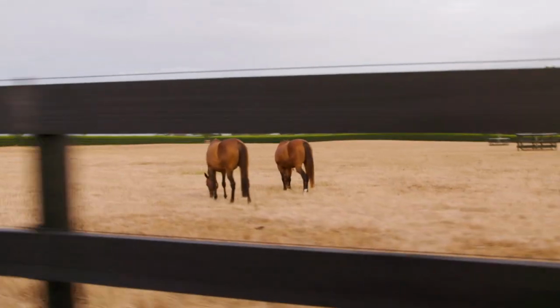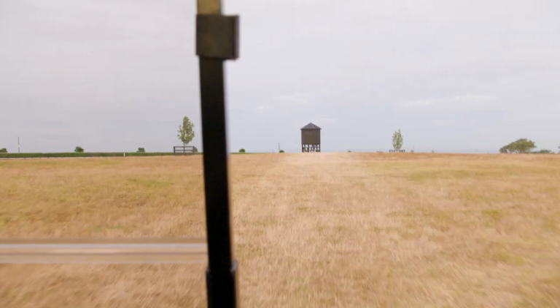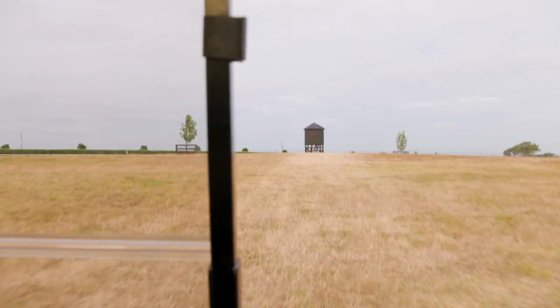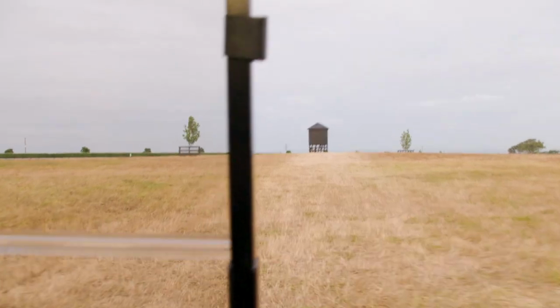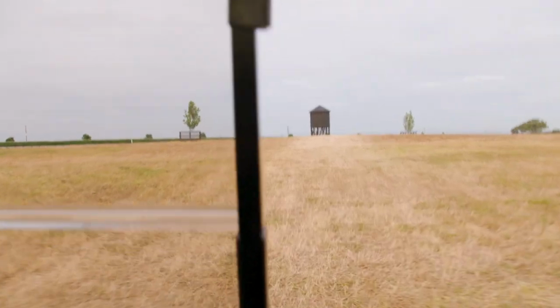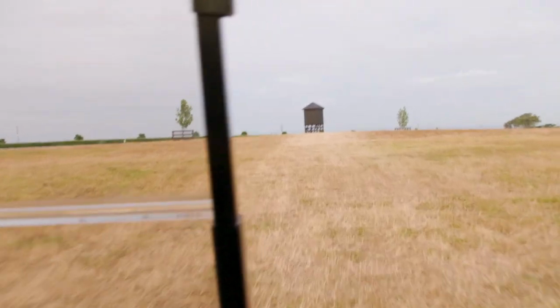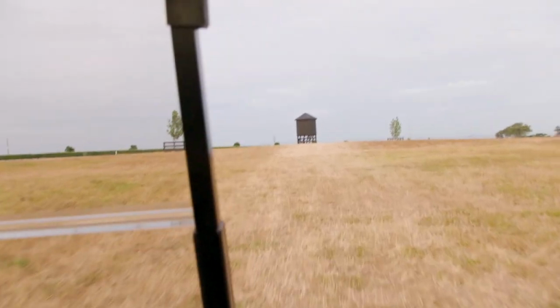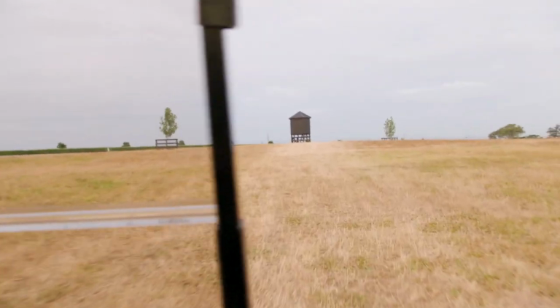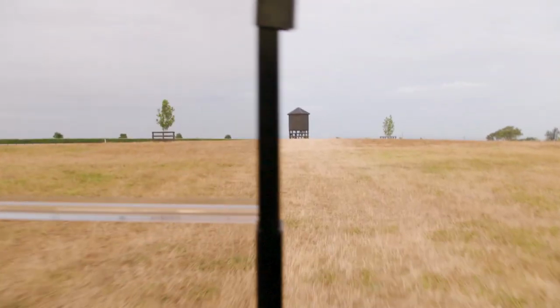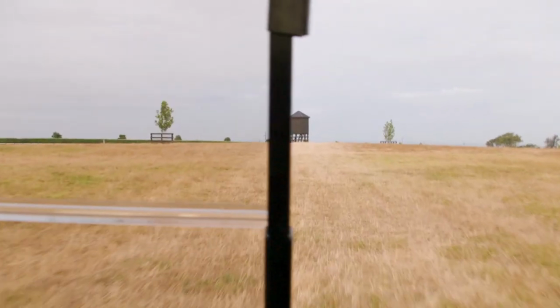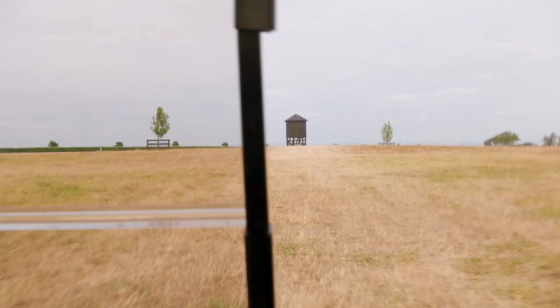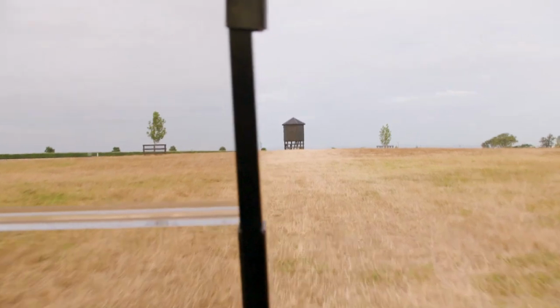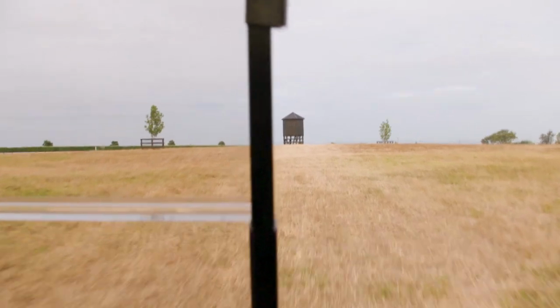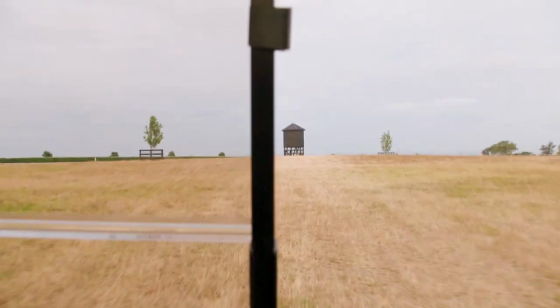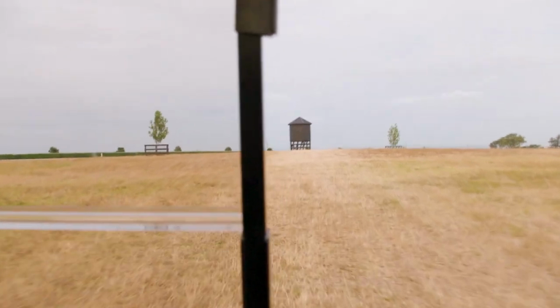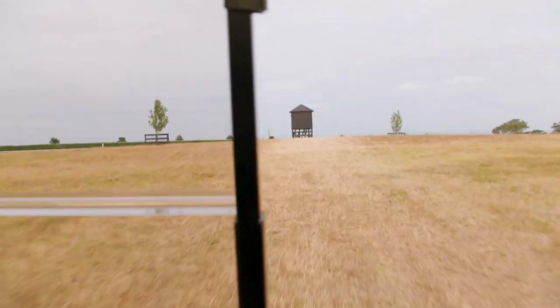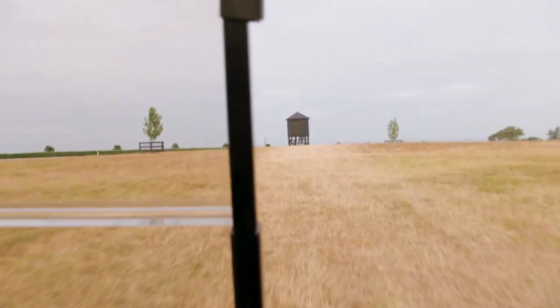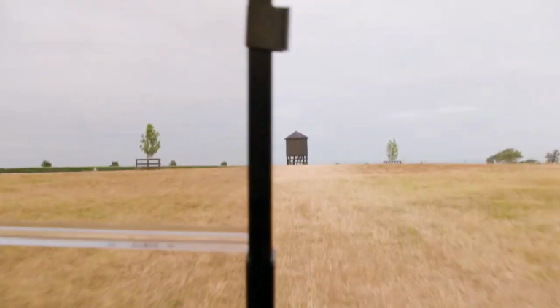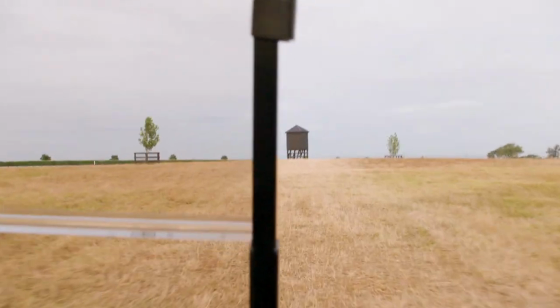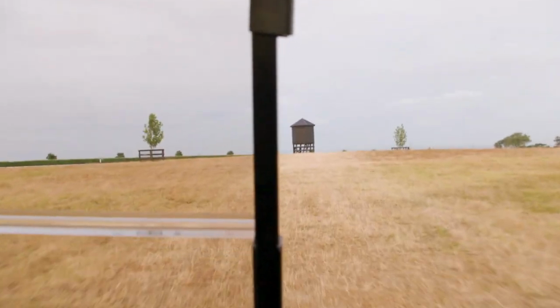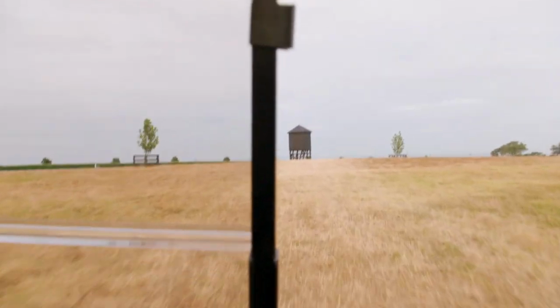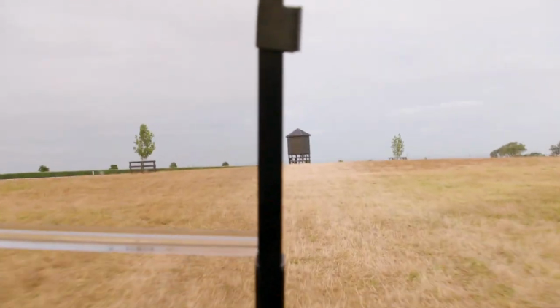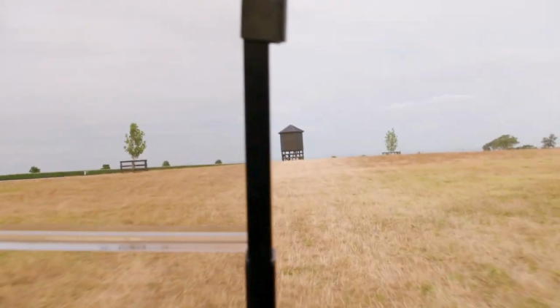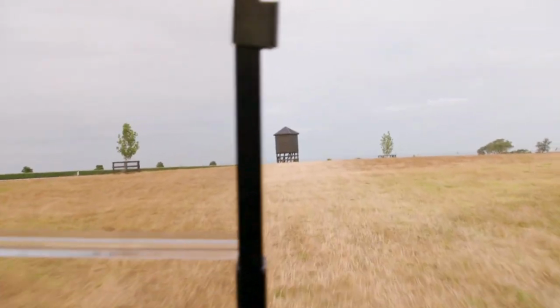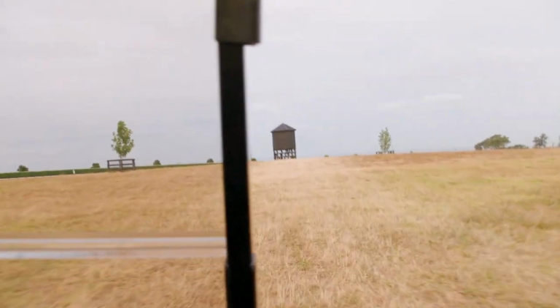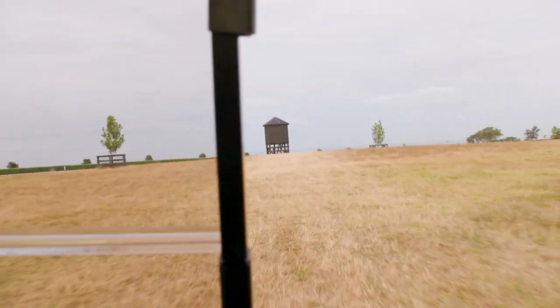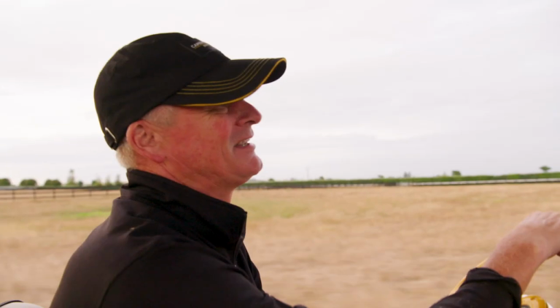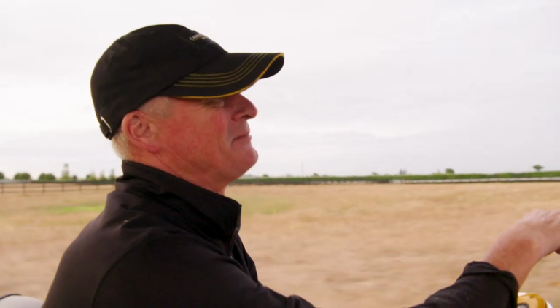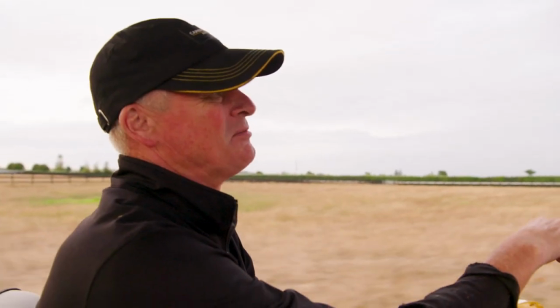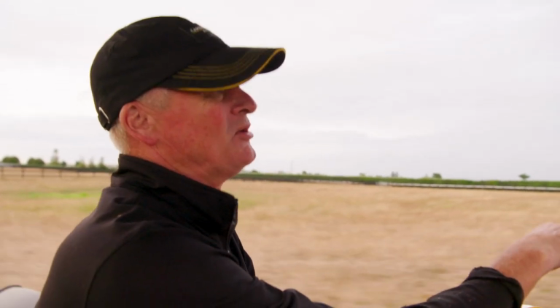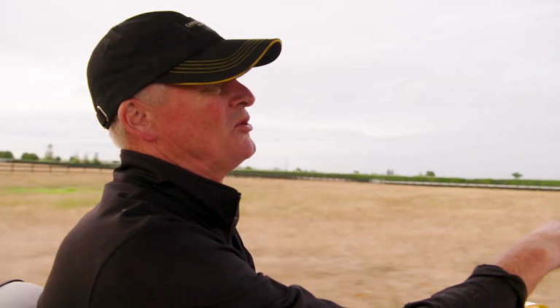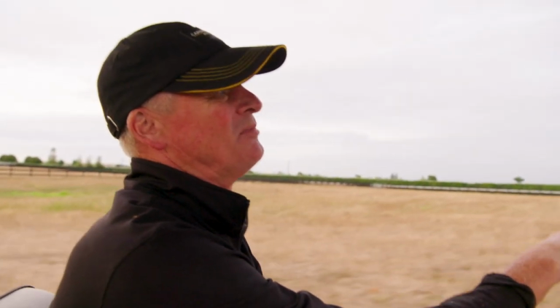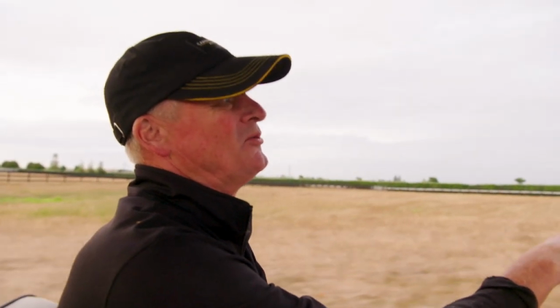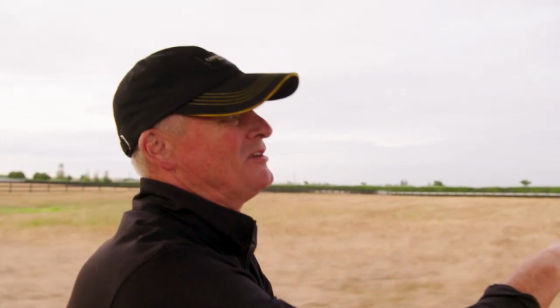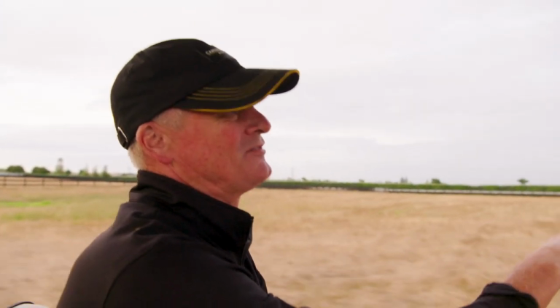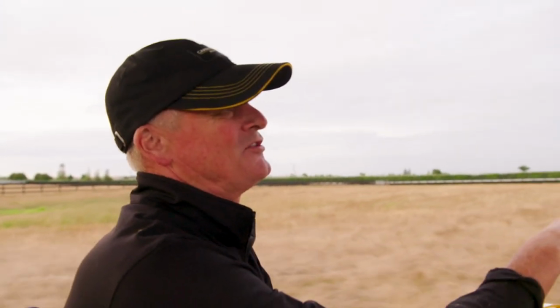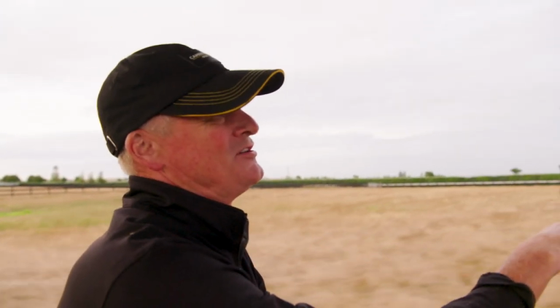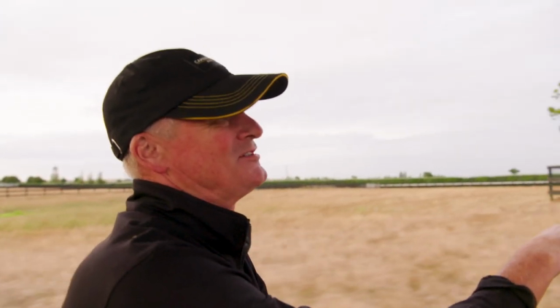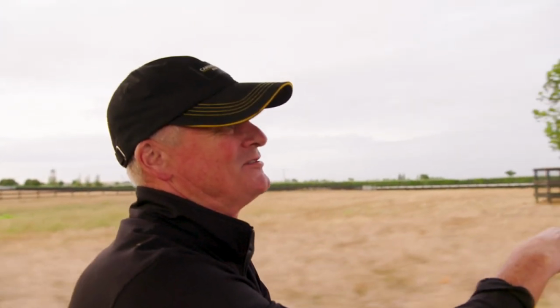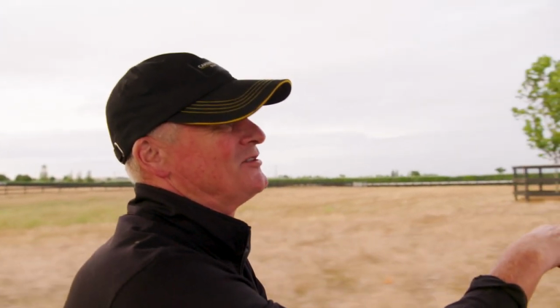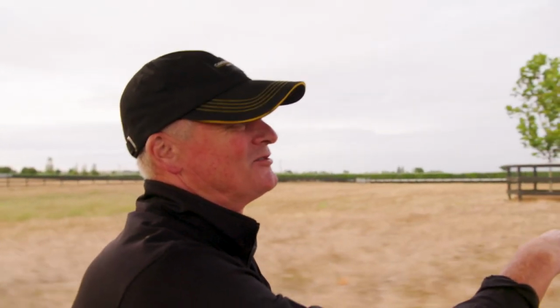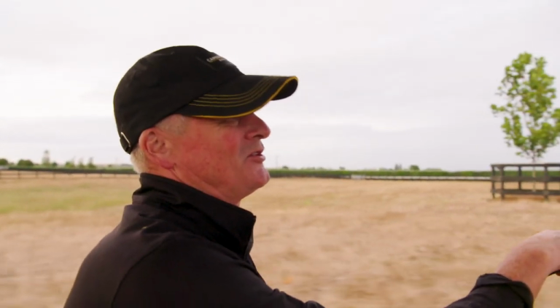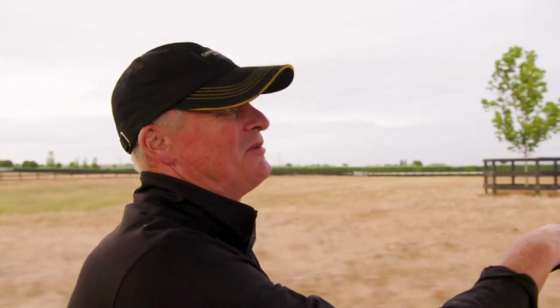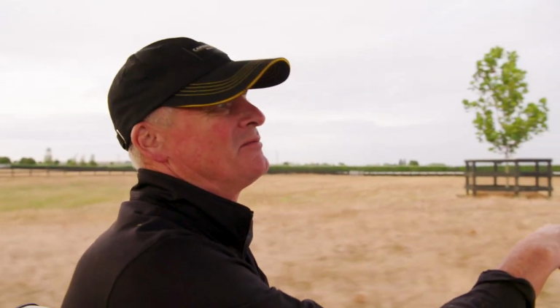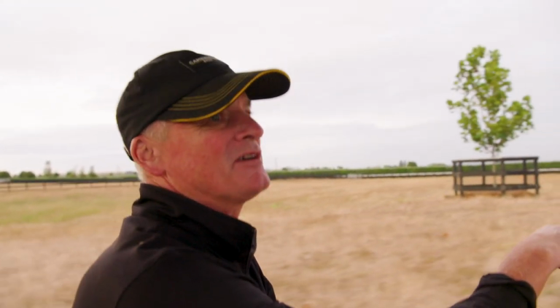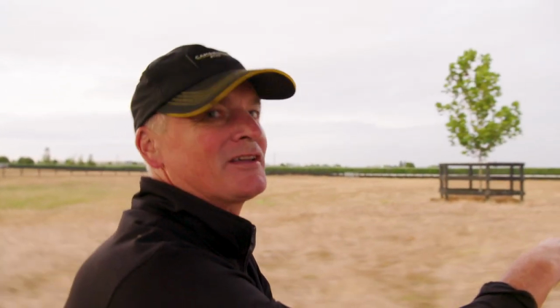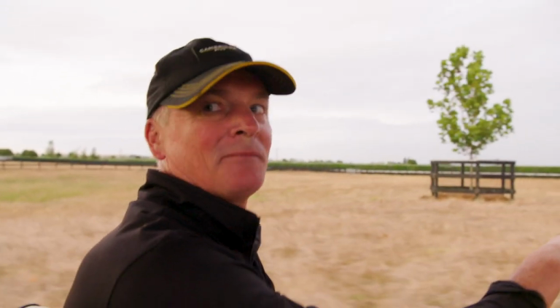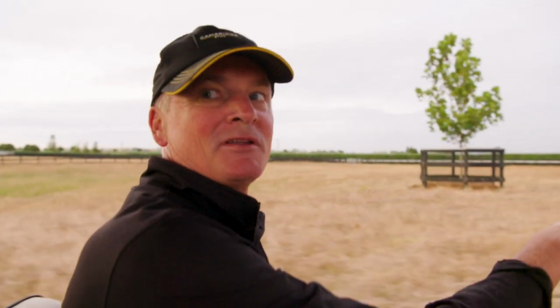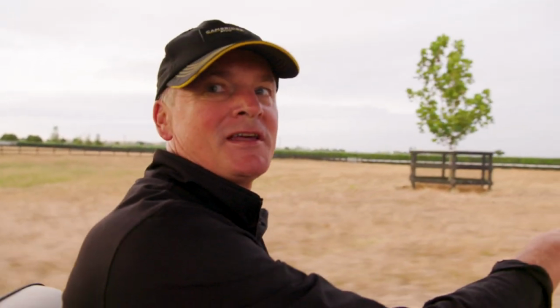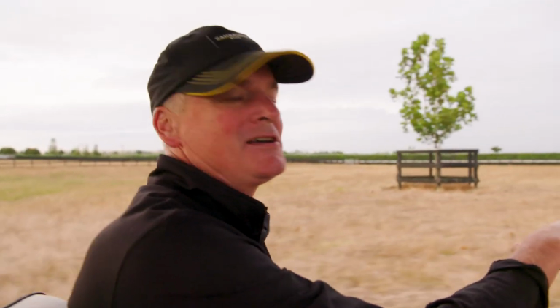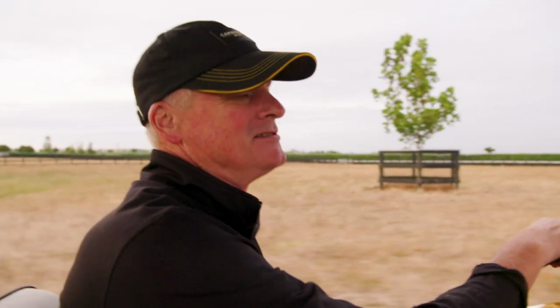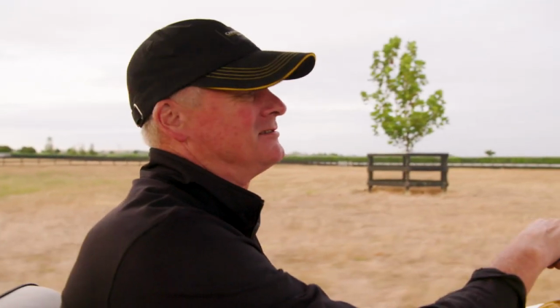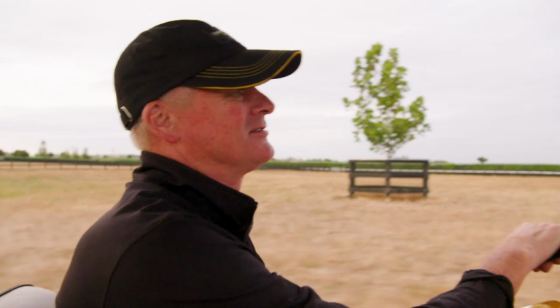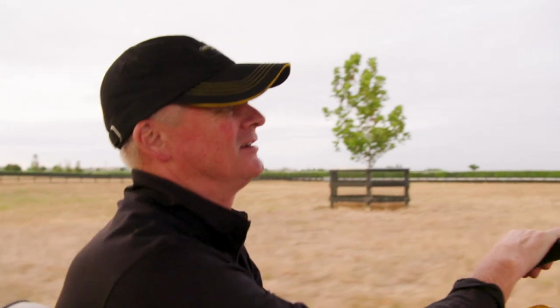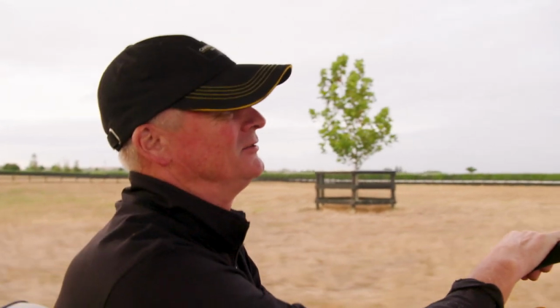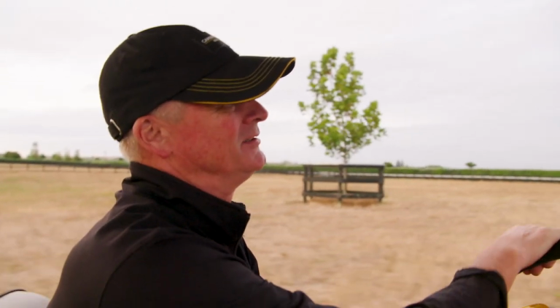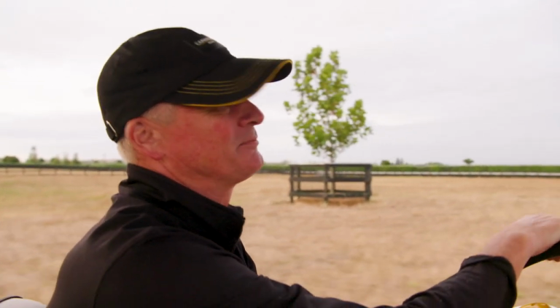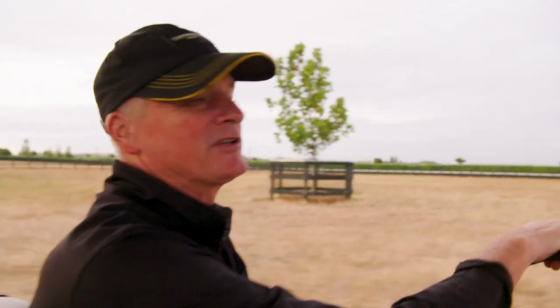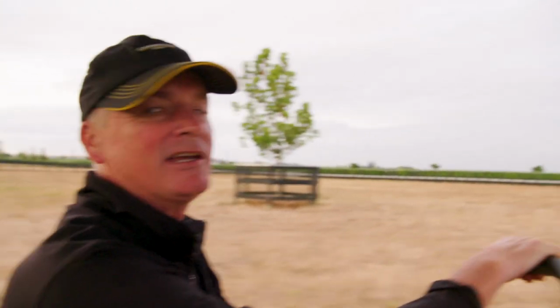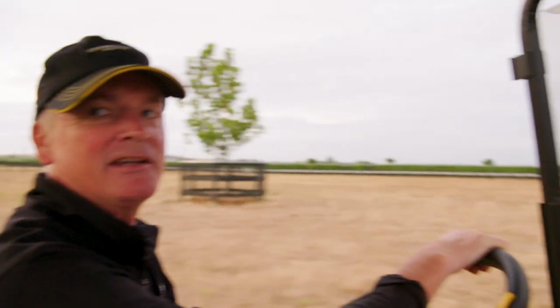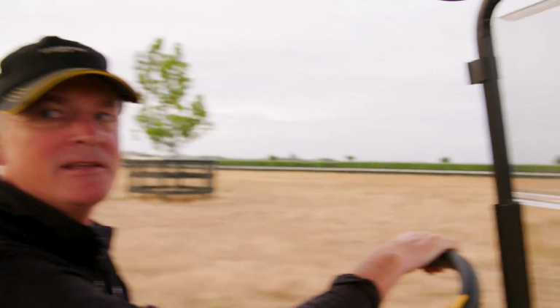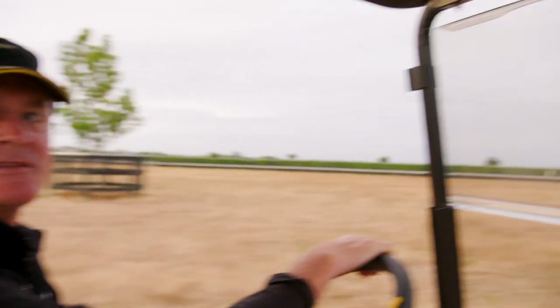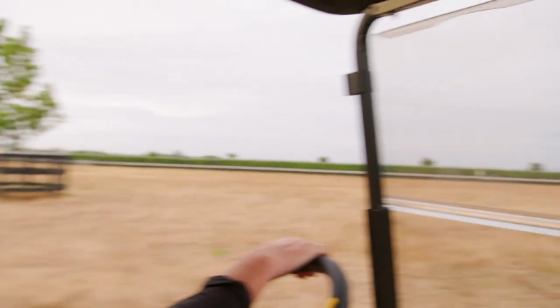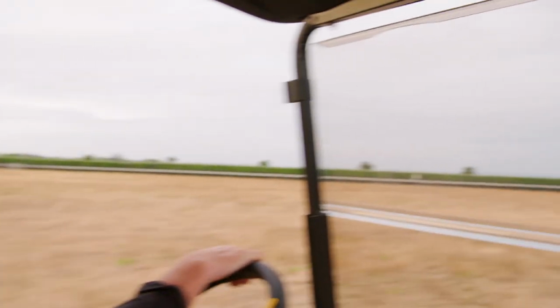This is the hut where we watch the gallops and can time them. Sam the Builder built this for us, and it took him only about a couple of days. So he's pretty handy, that Sam.